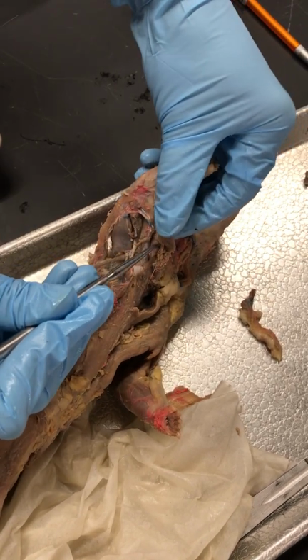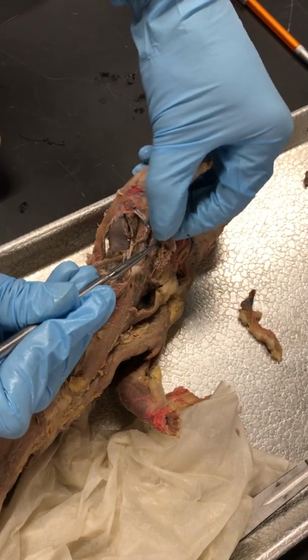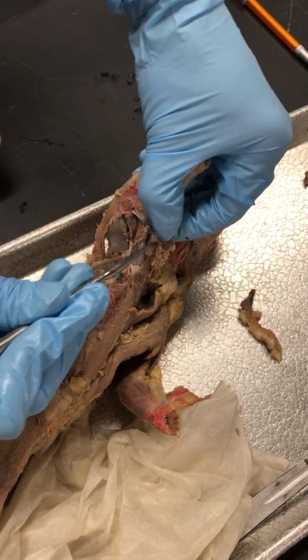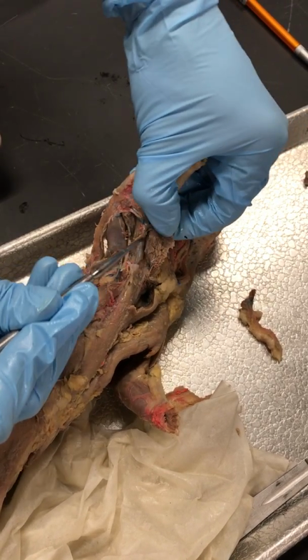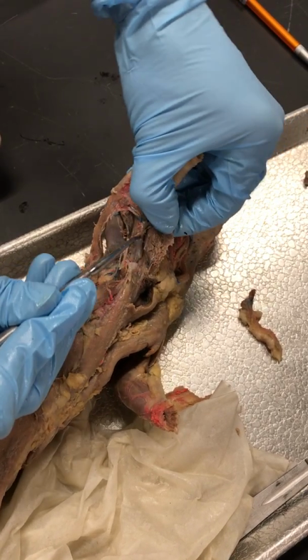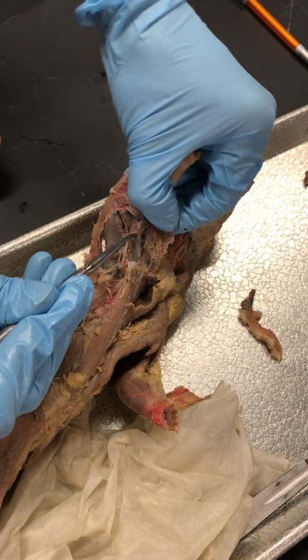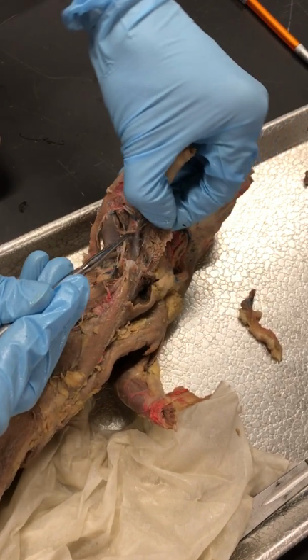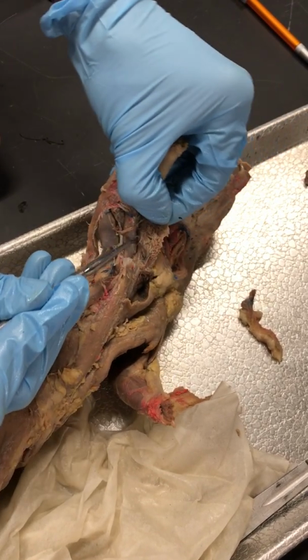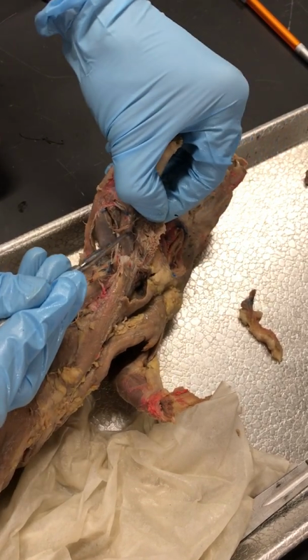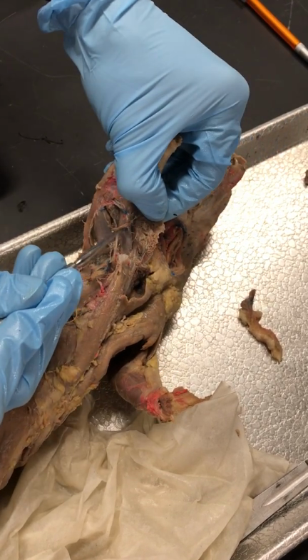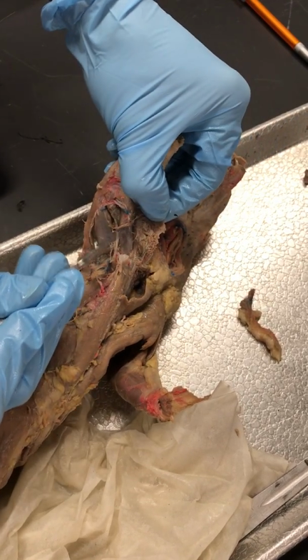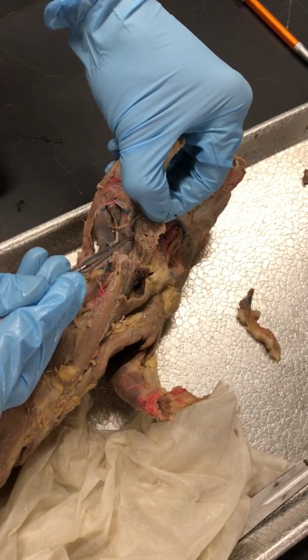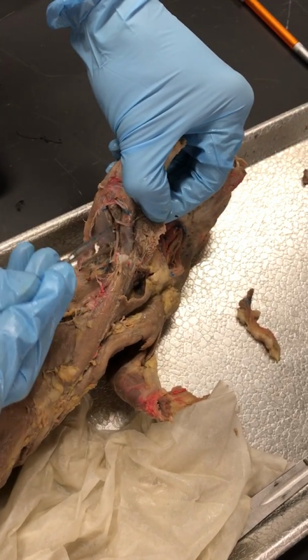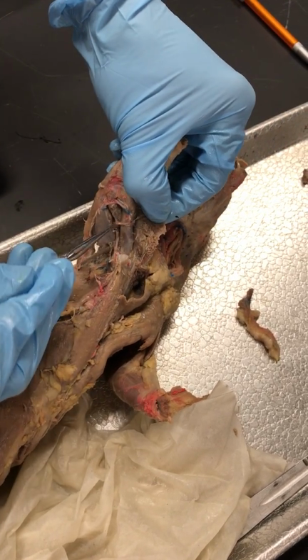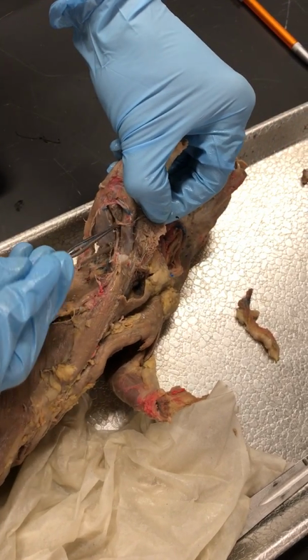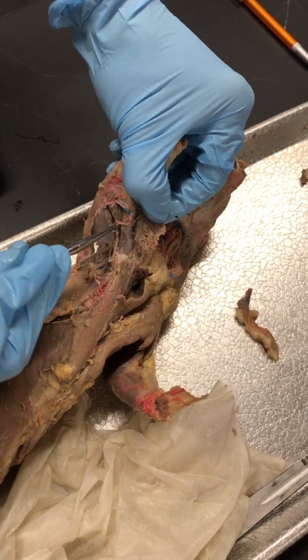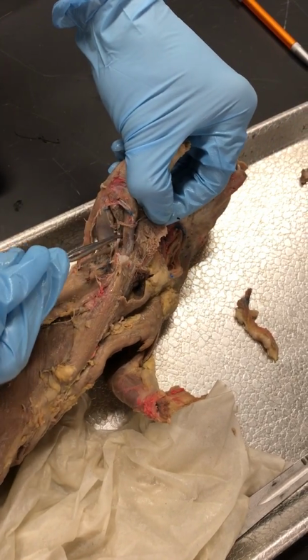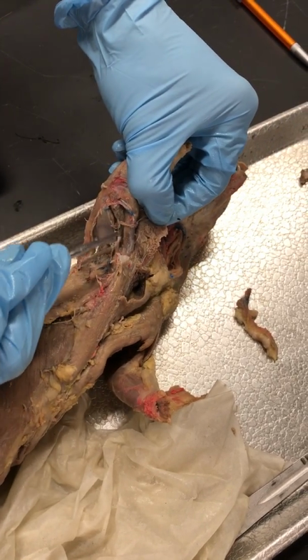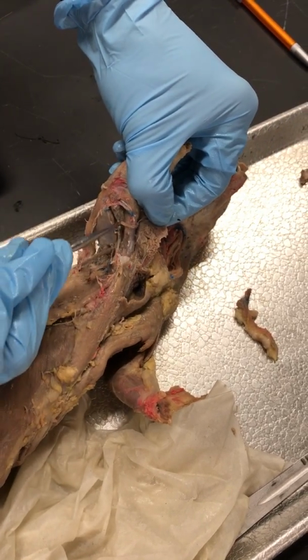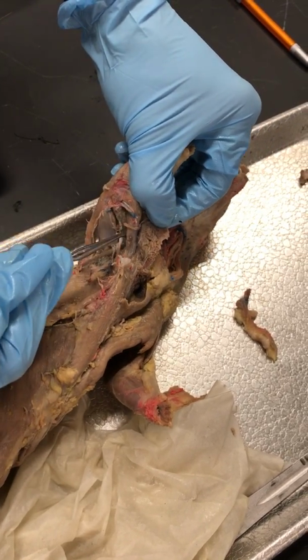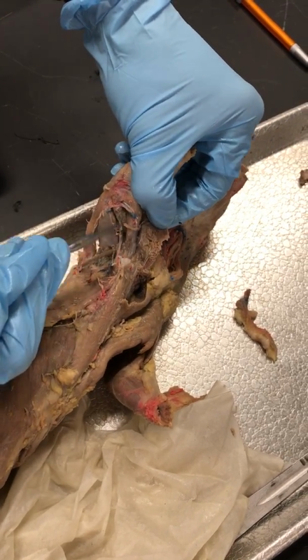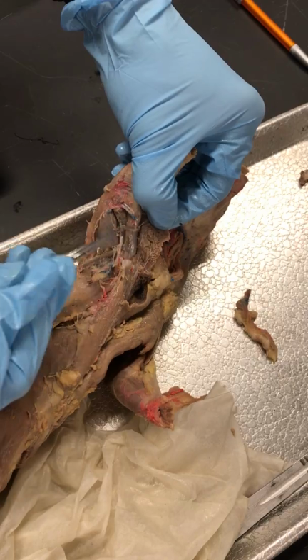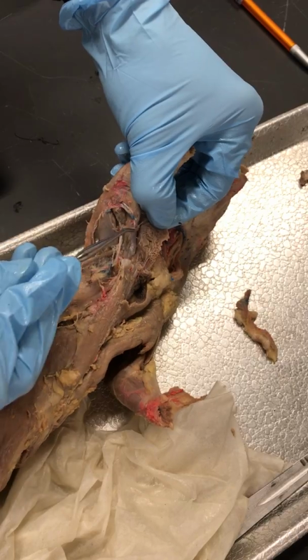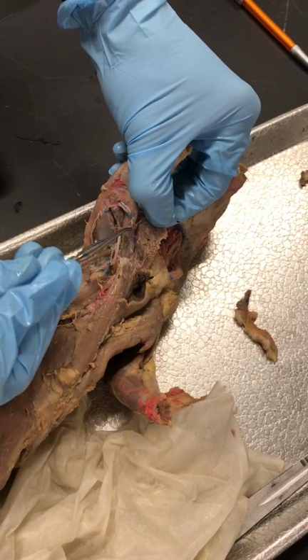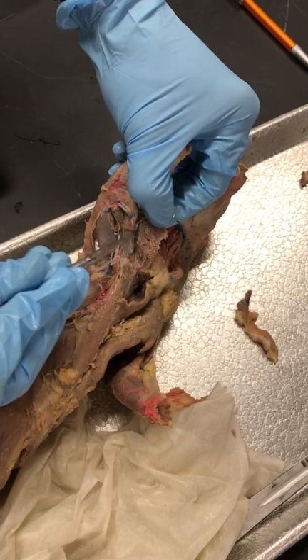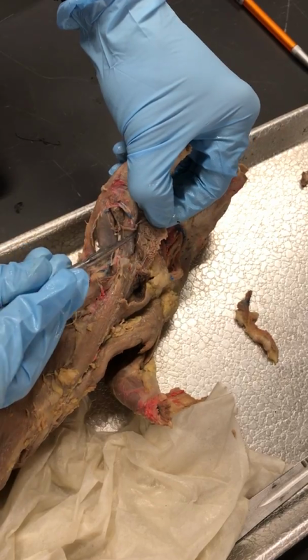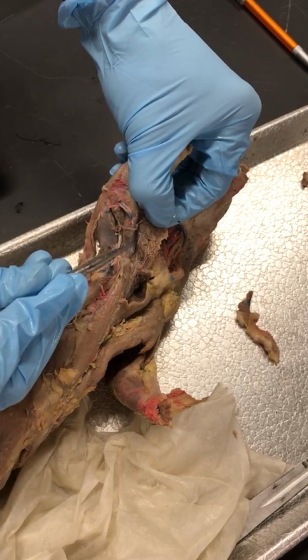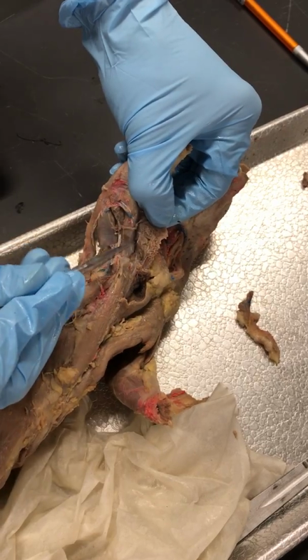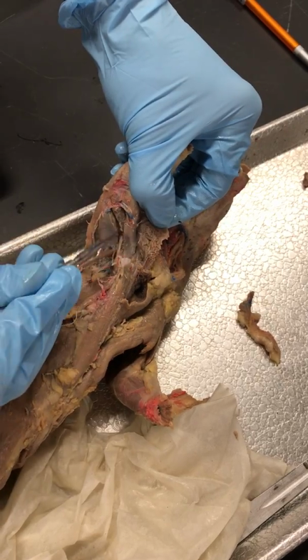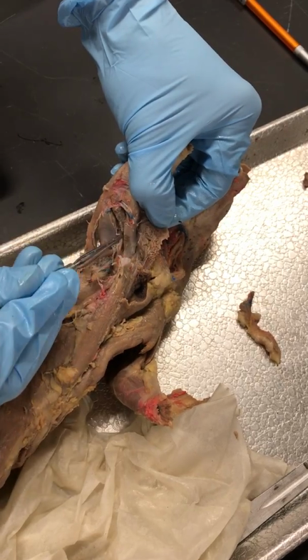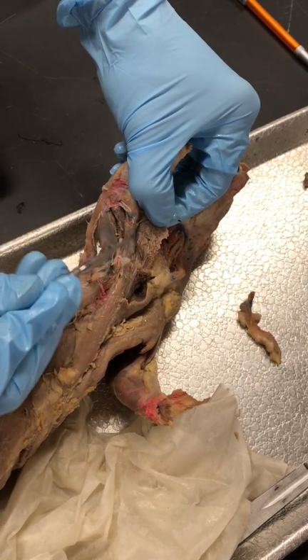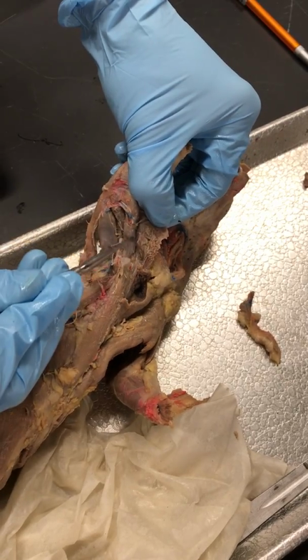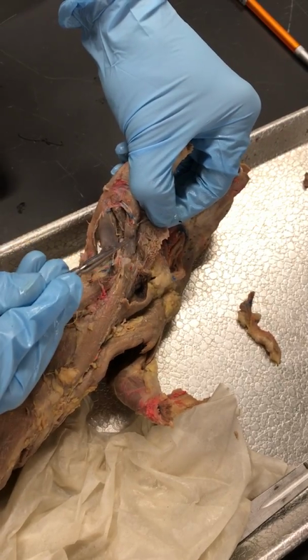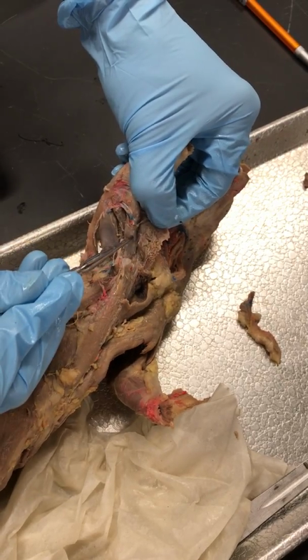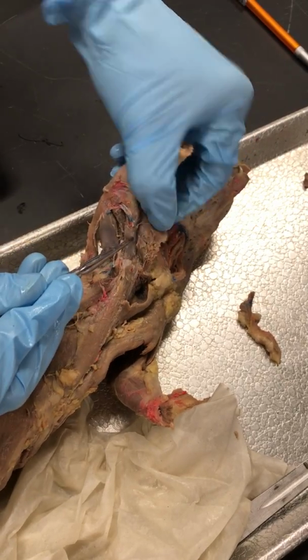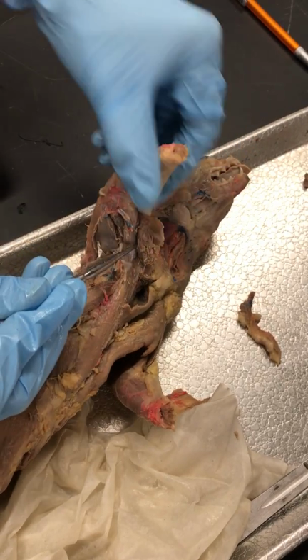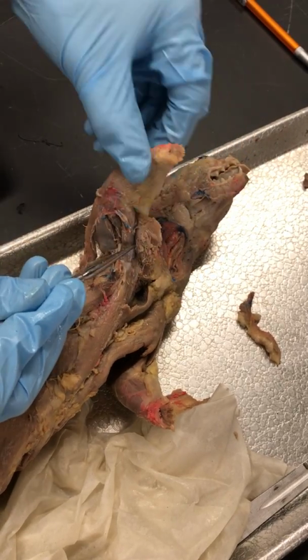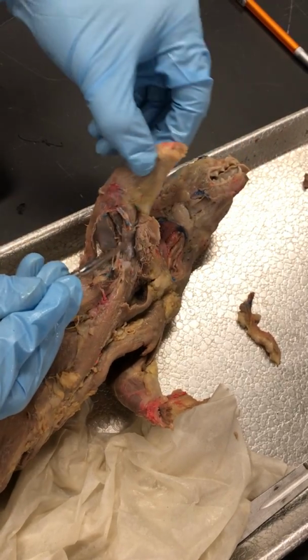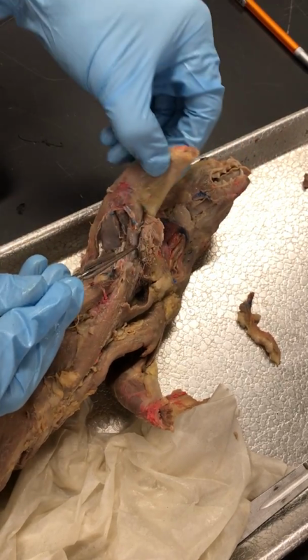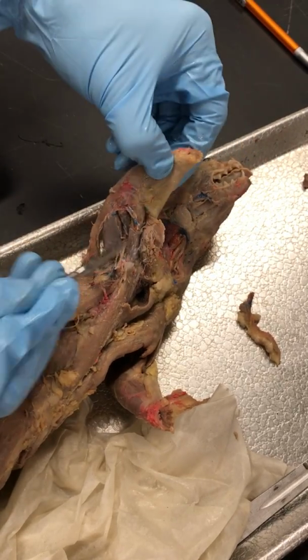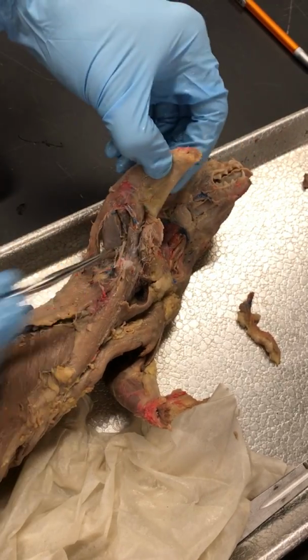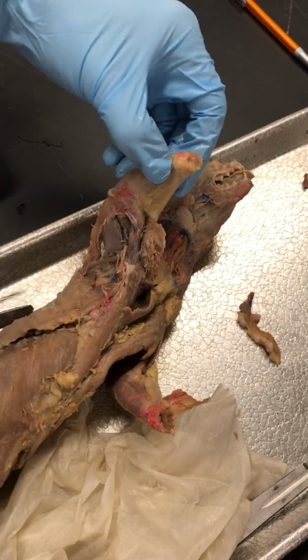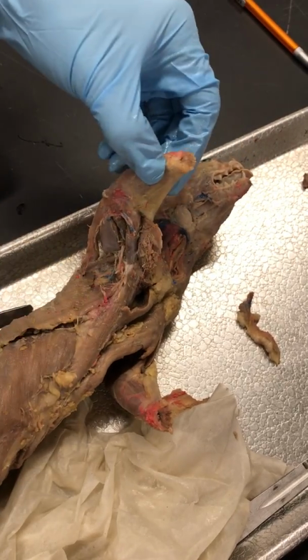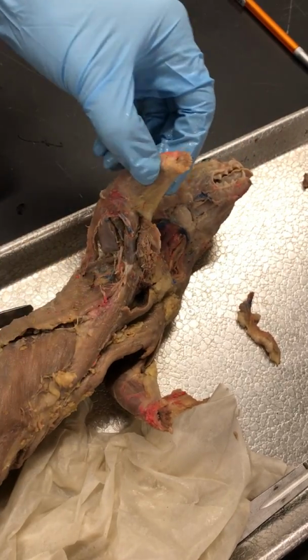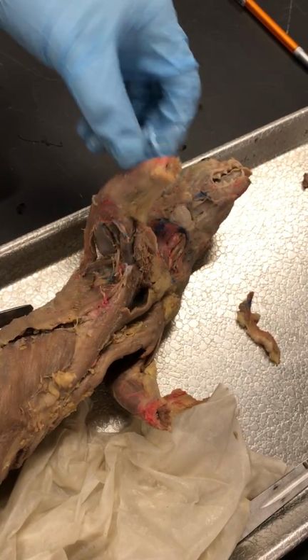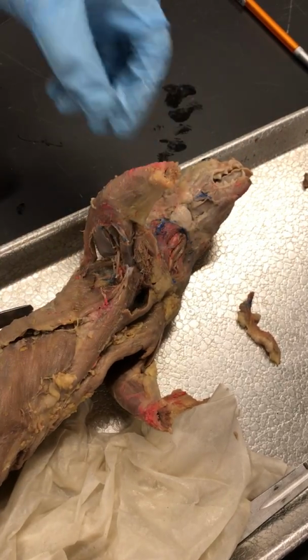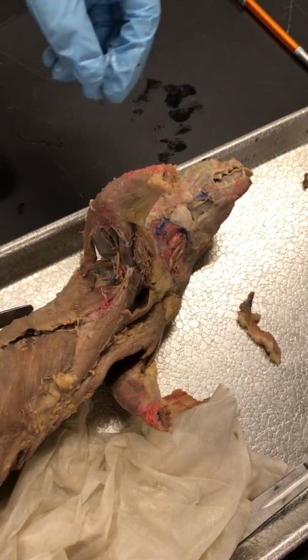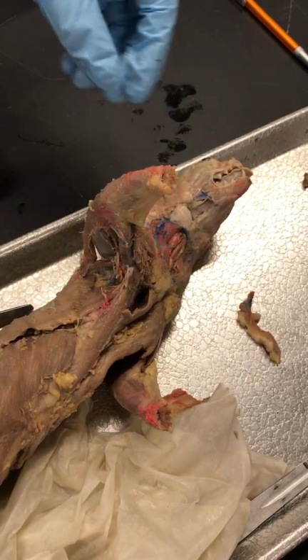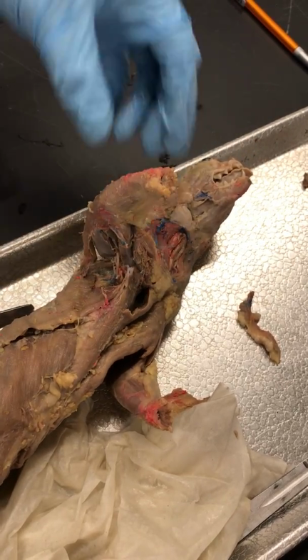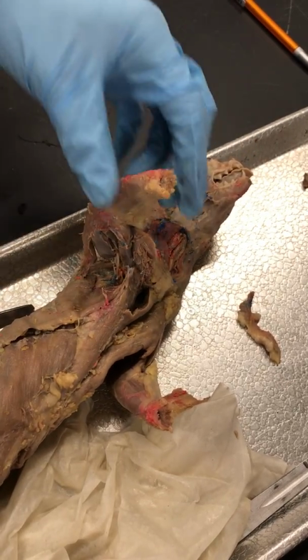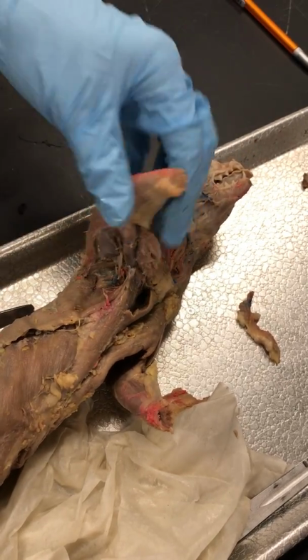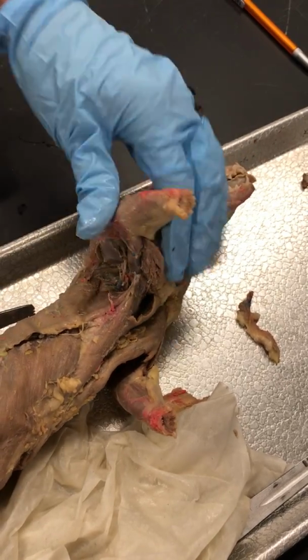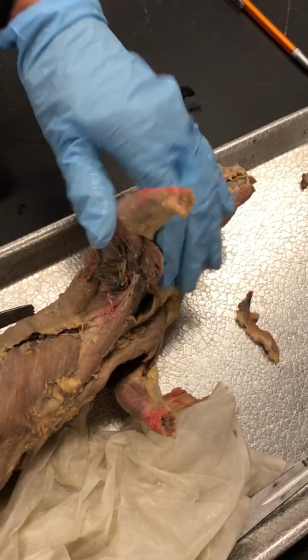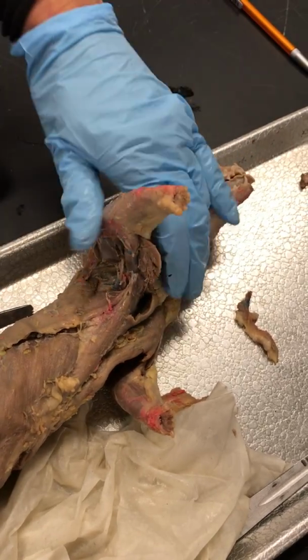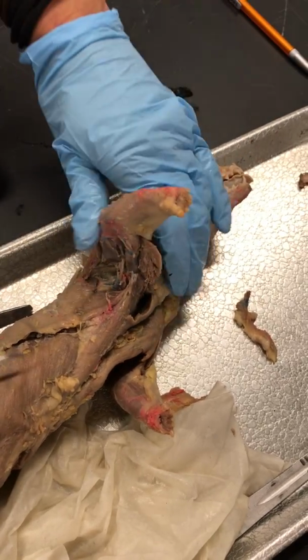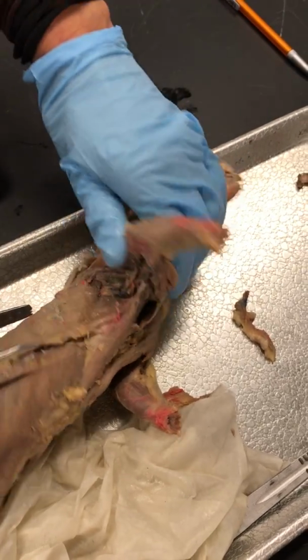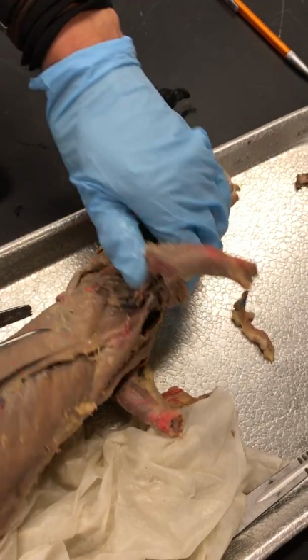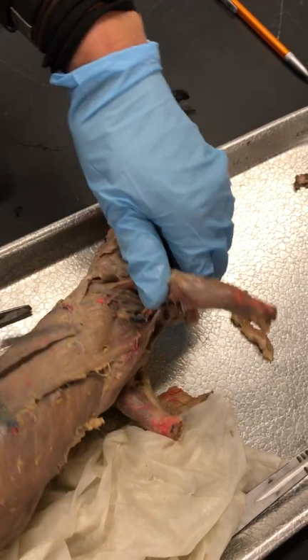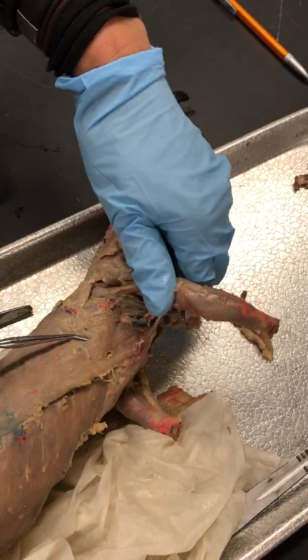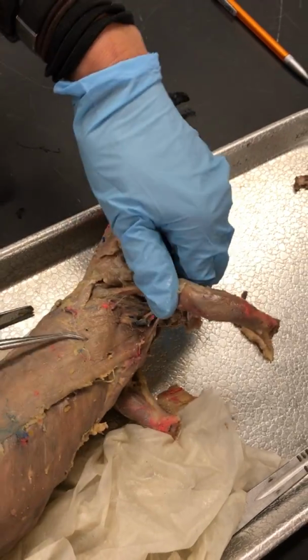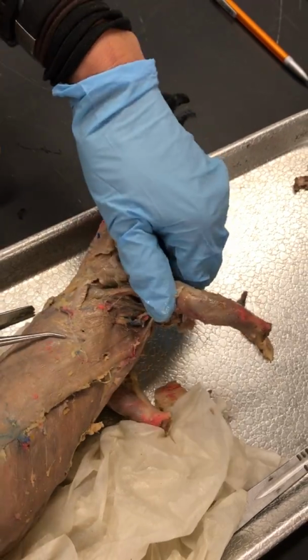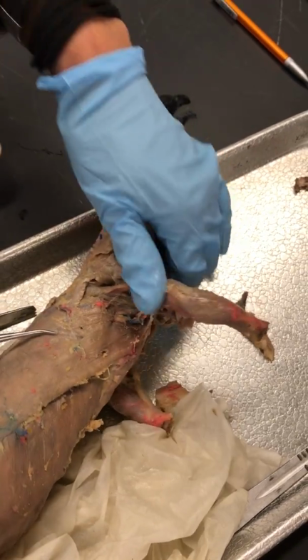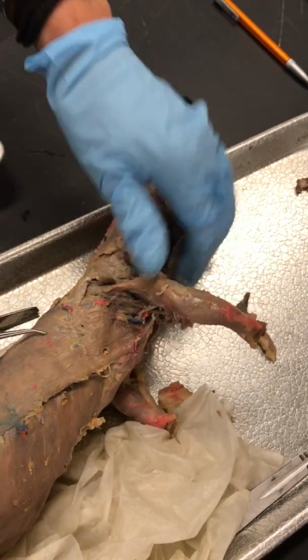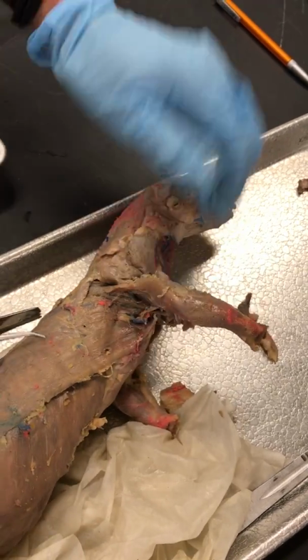And then this is Biceps Brachii here. And one more — the Scapulodeltoid, that was the long skinny one.